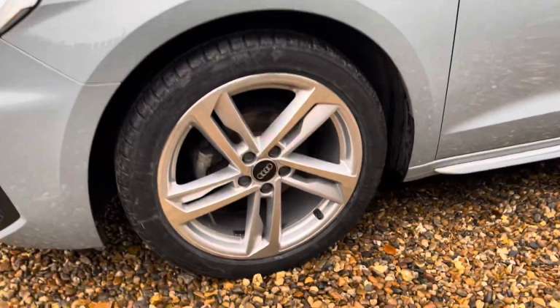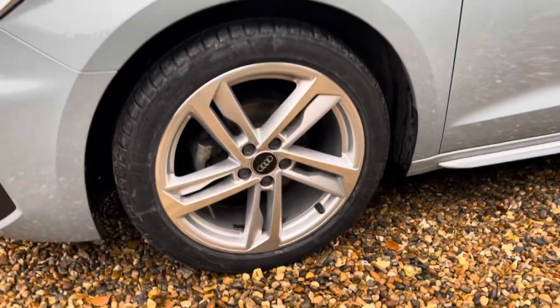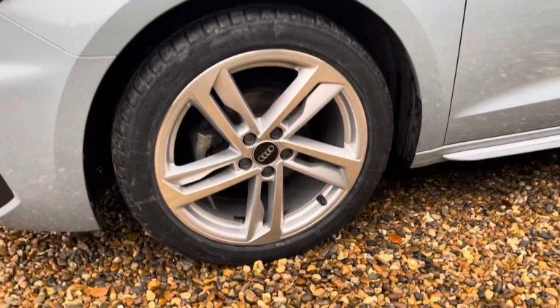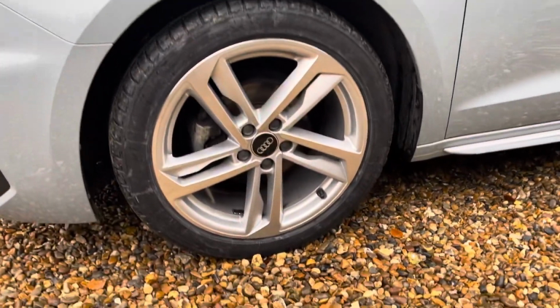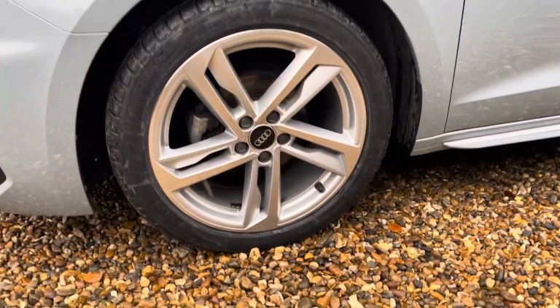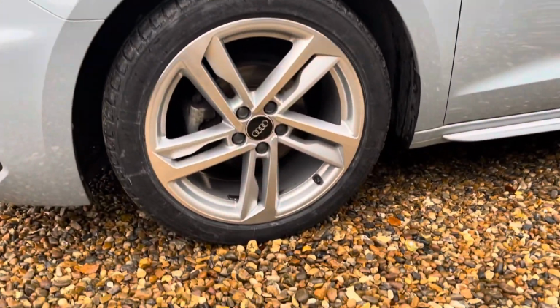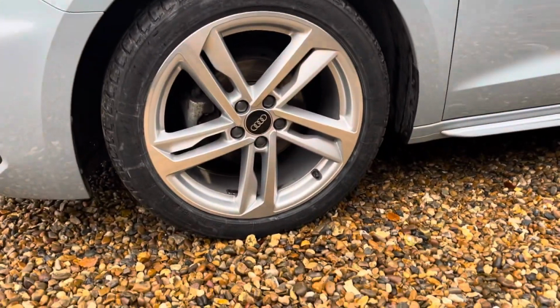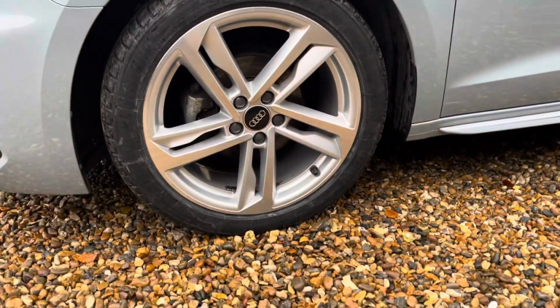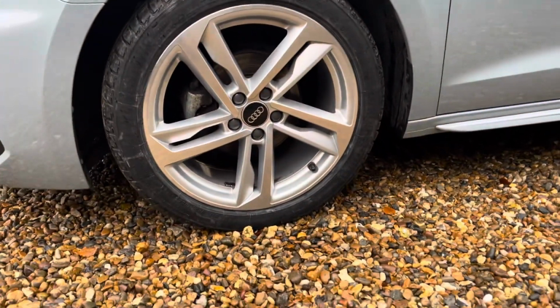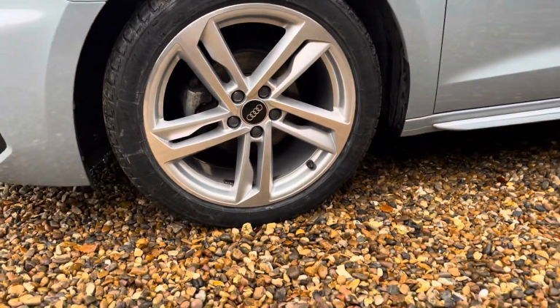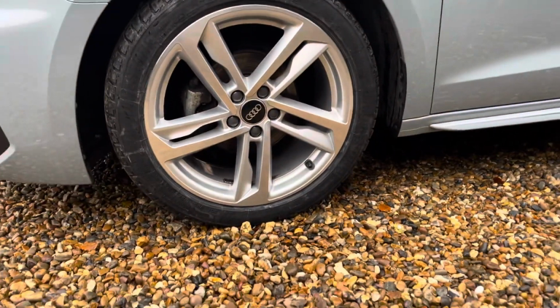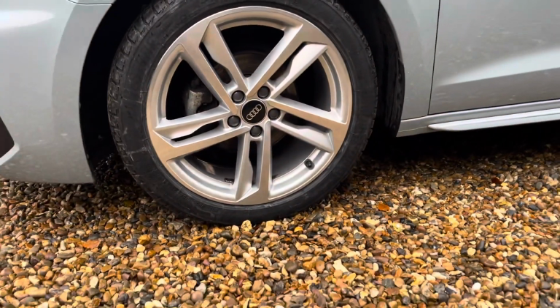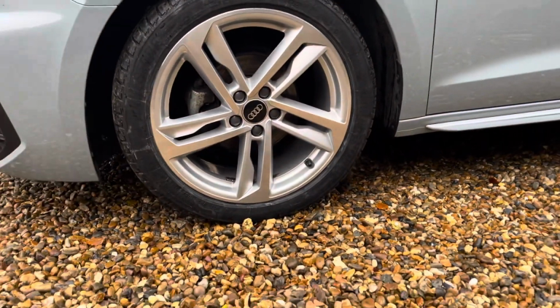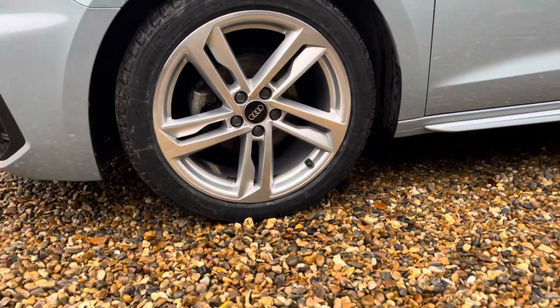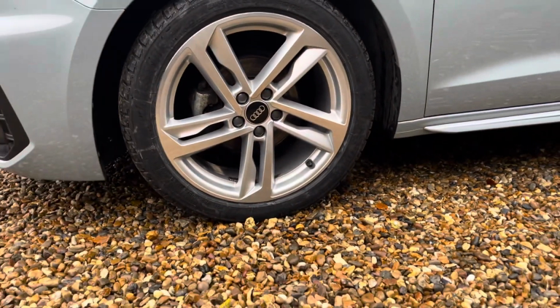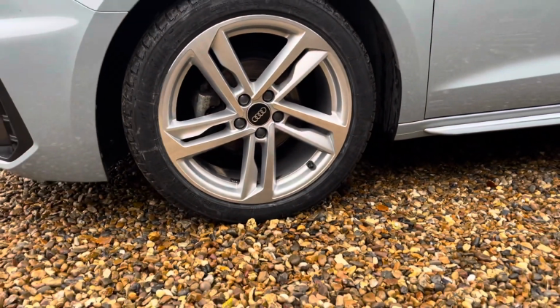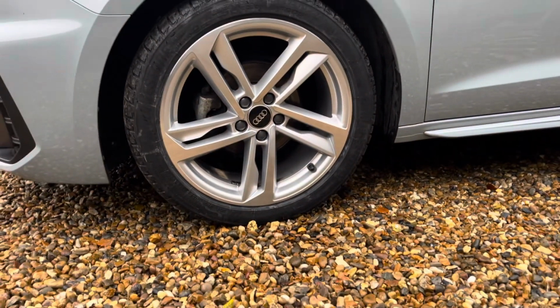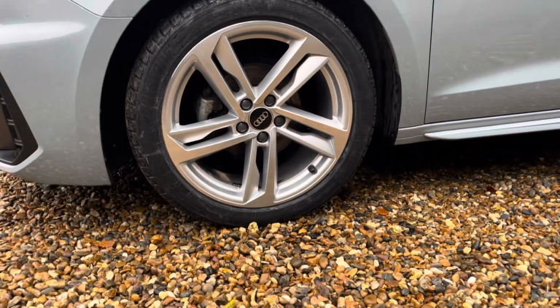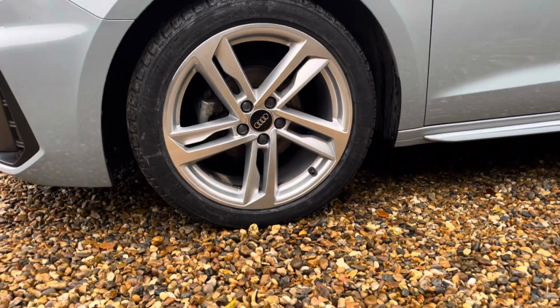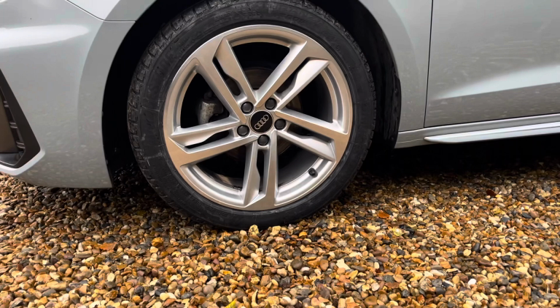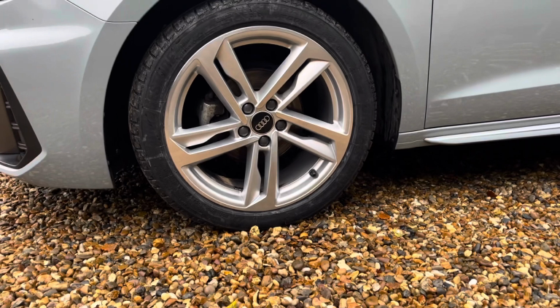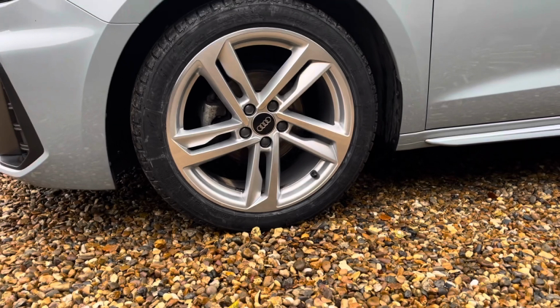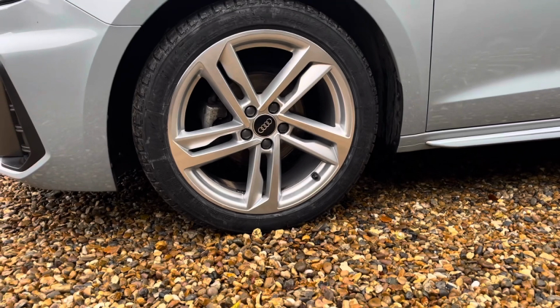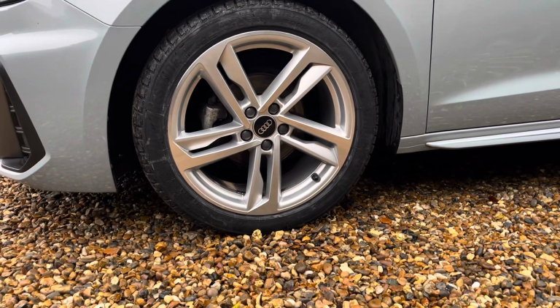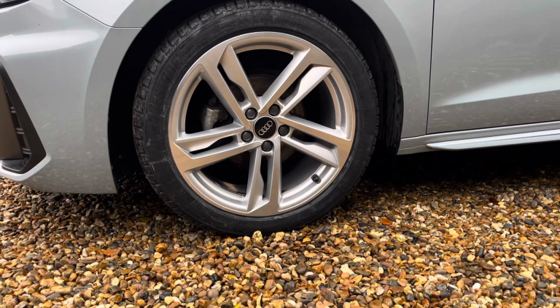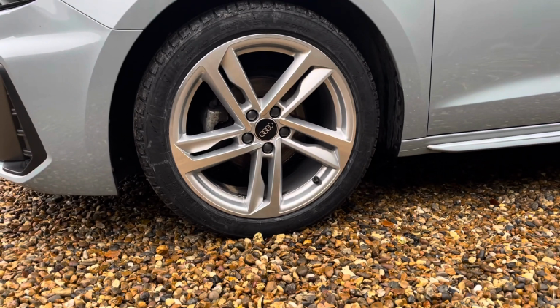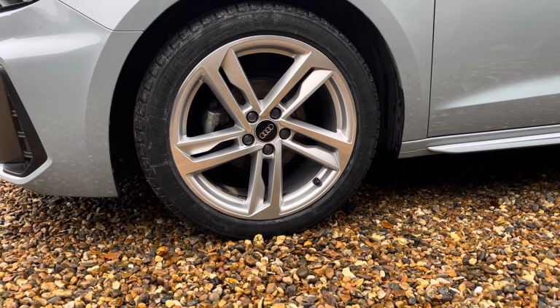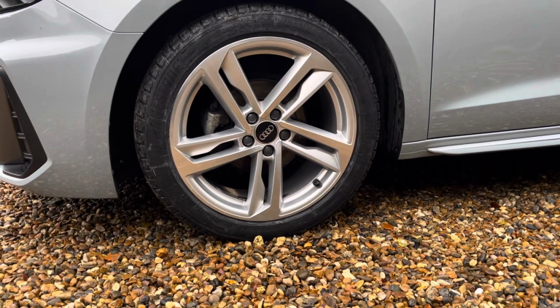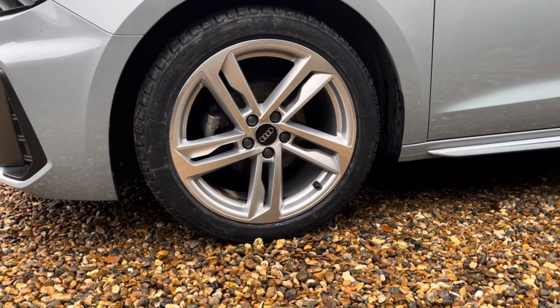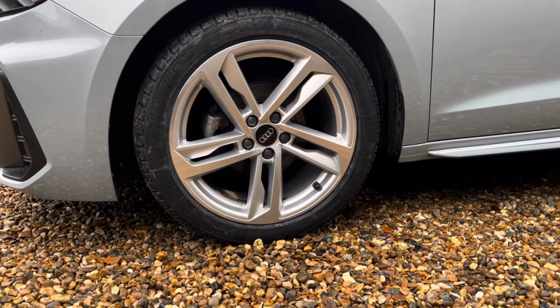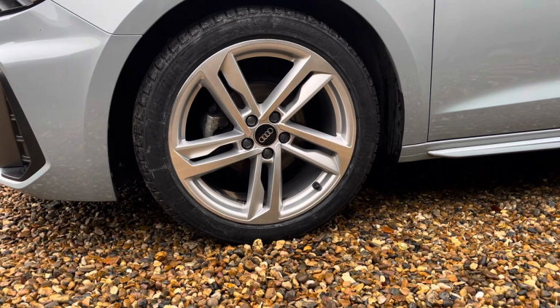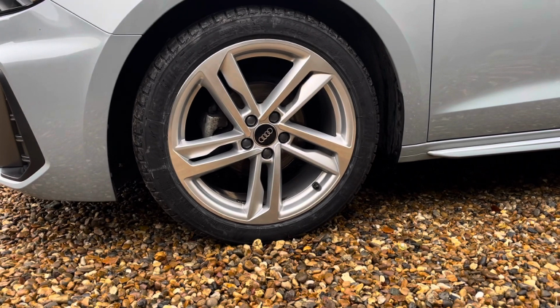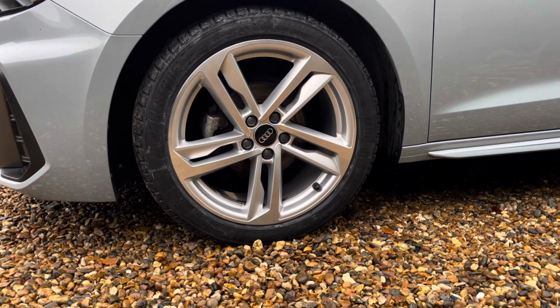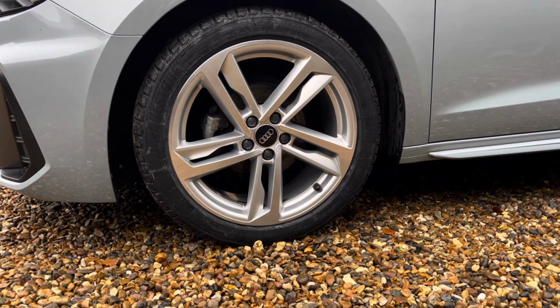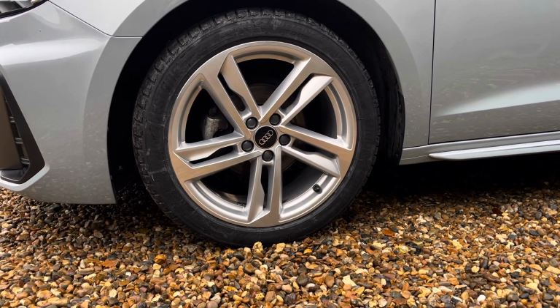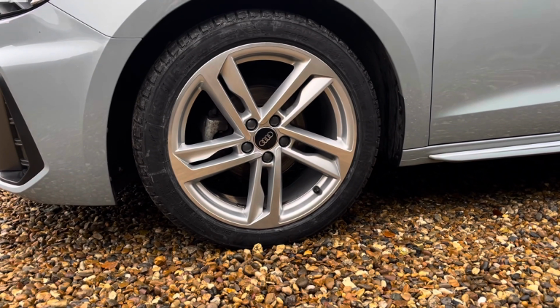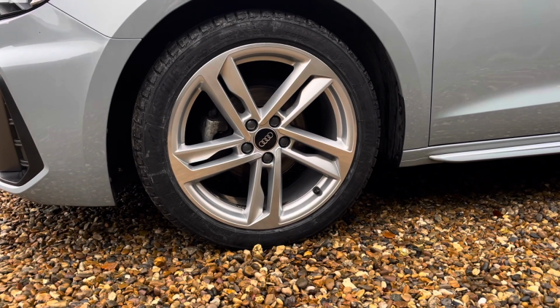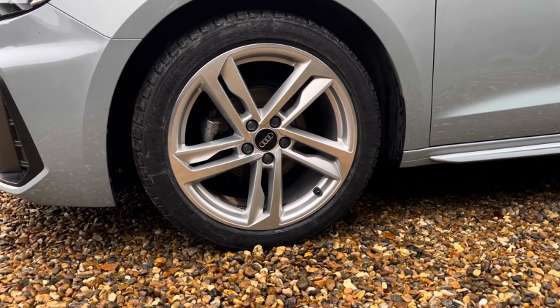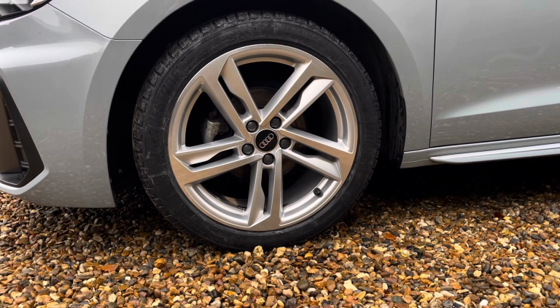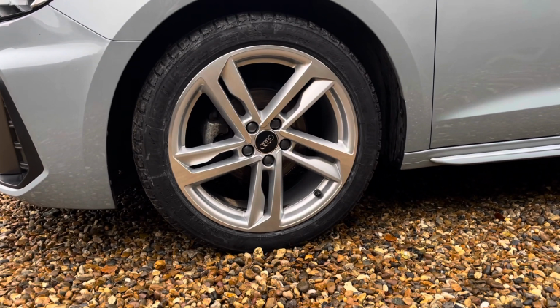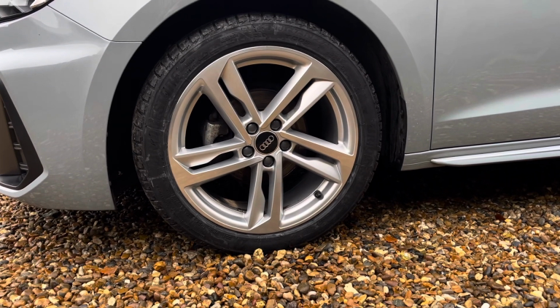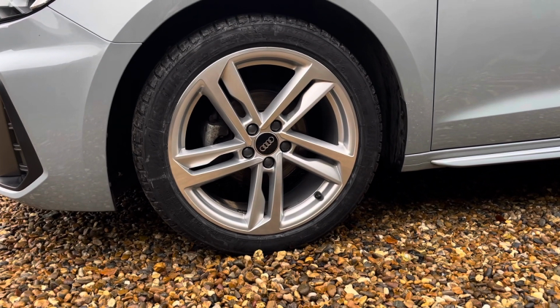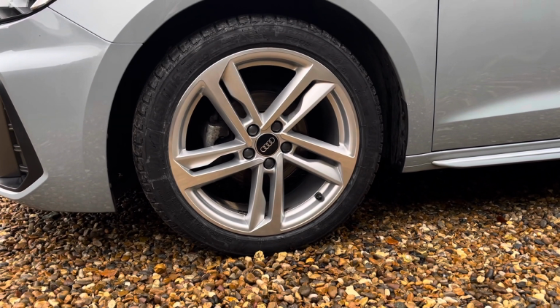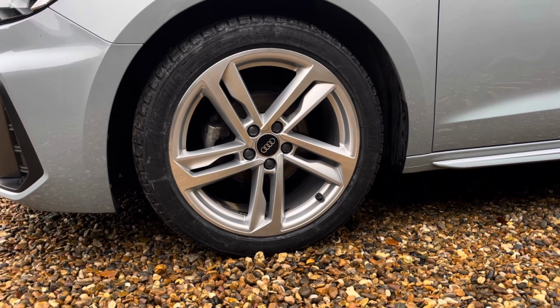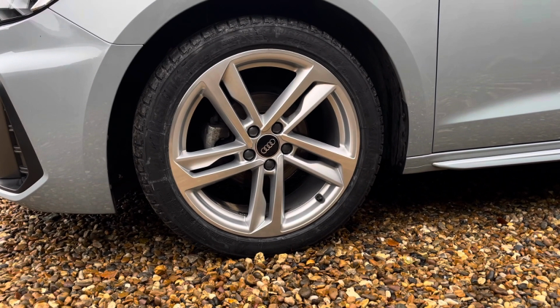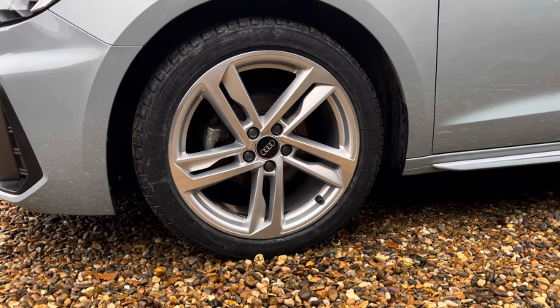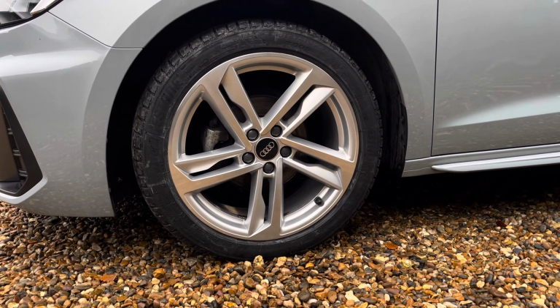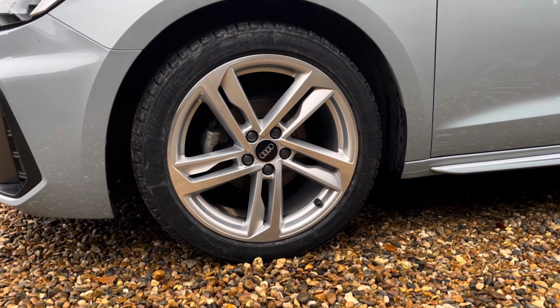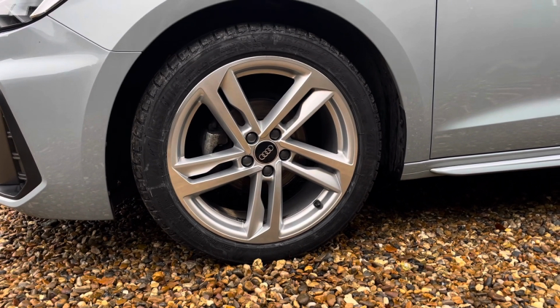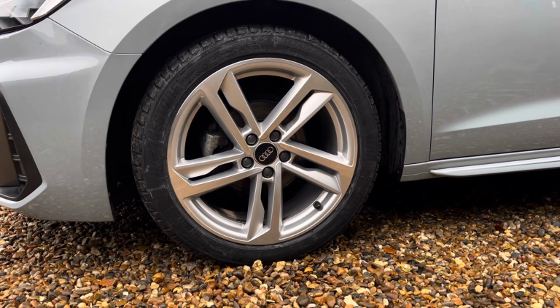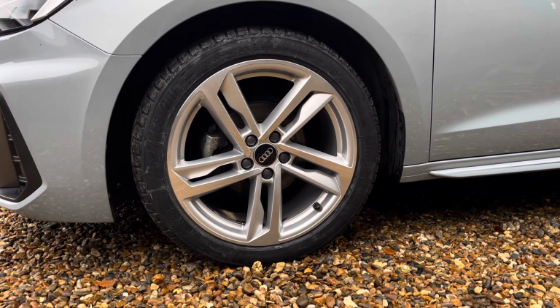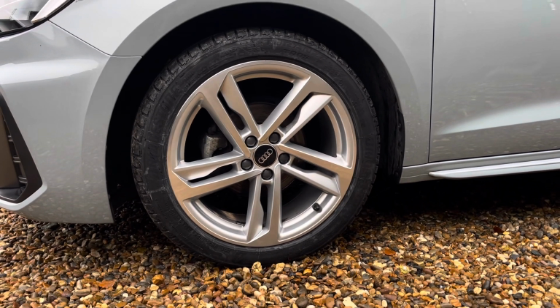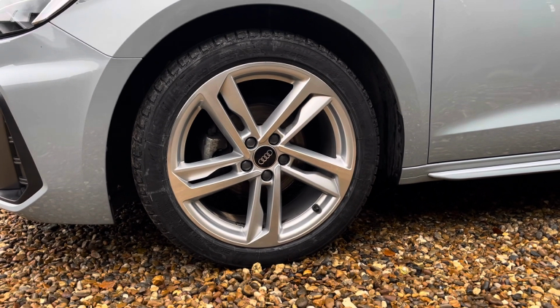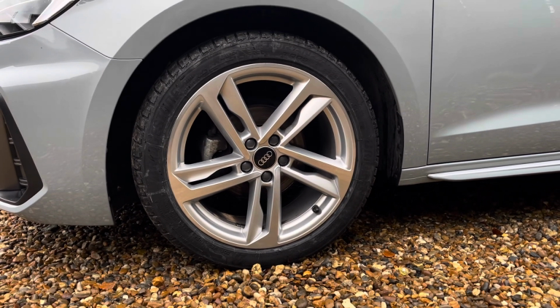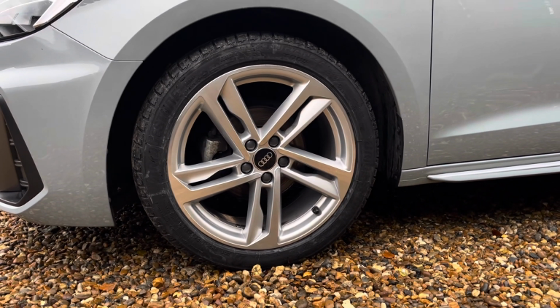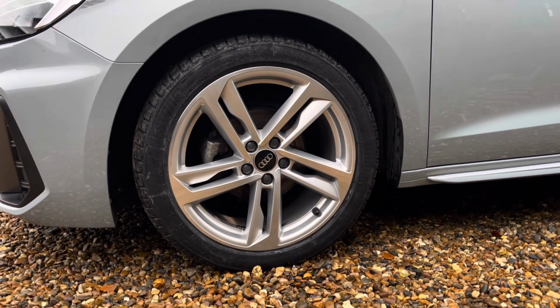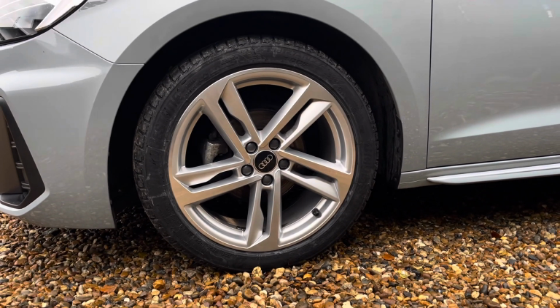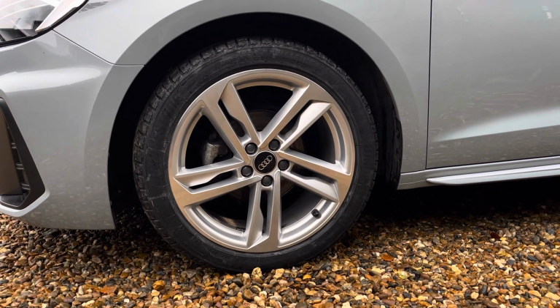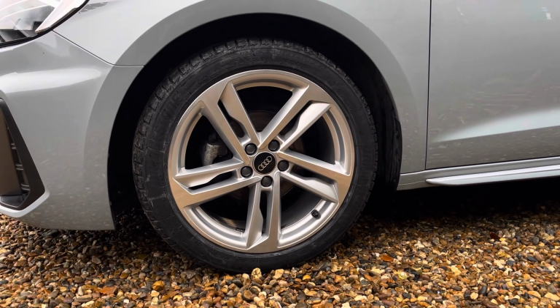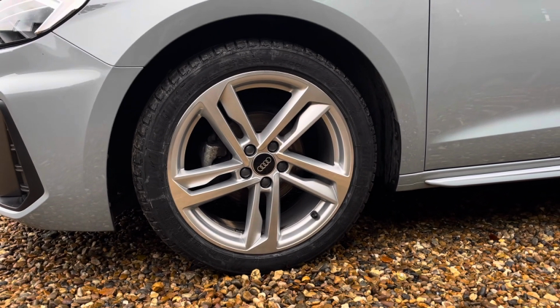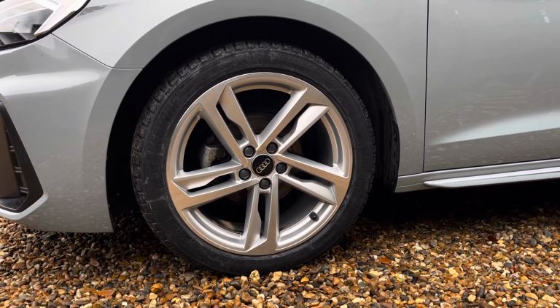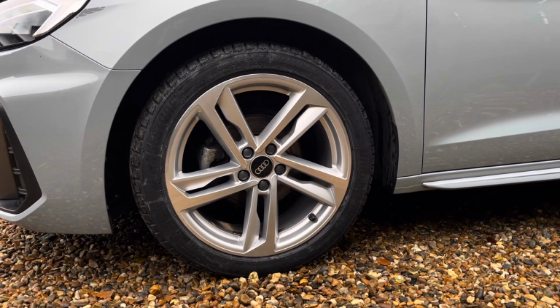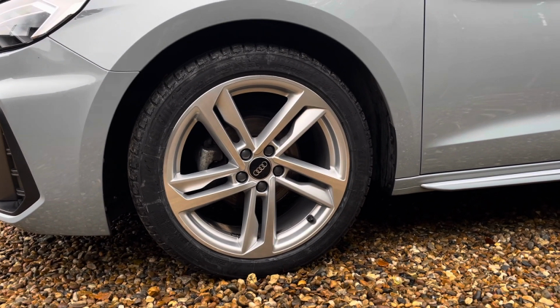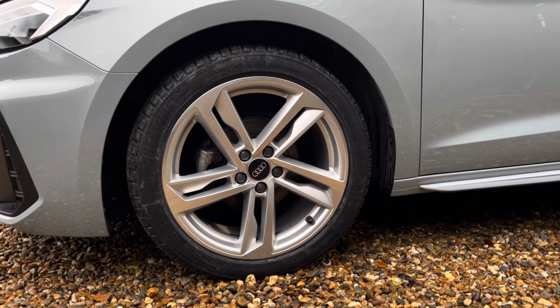The vehicle features these gorgeous 17-inch 5 twin-spoke design alloy wheels, making a statement whilst you're out on the roads.